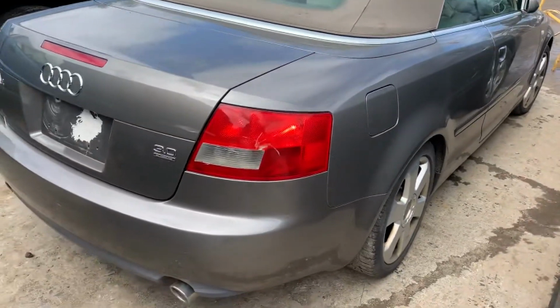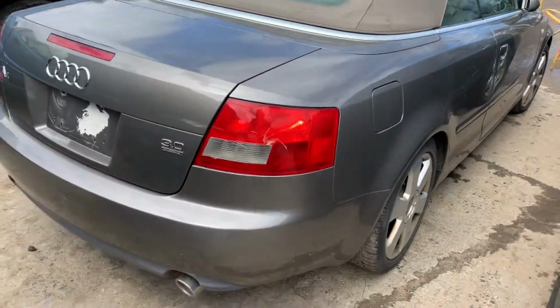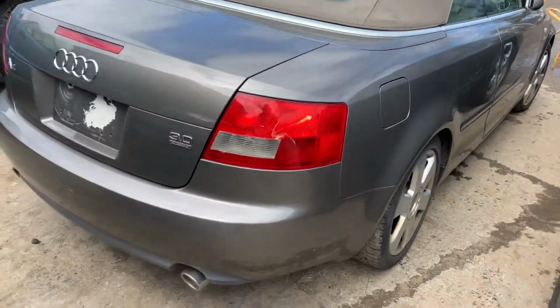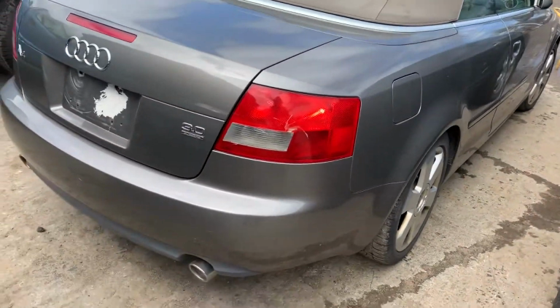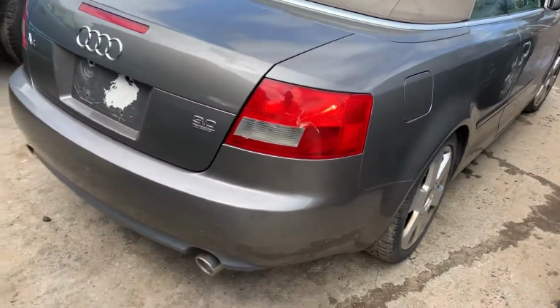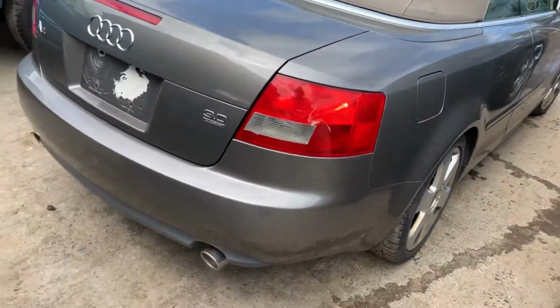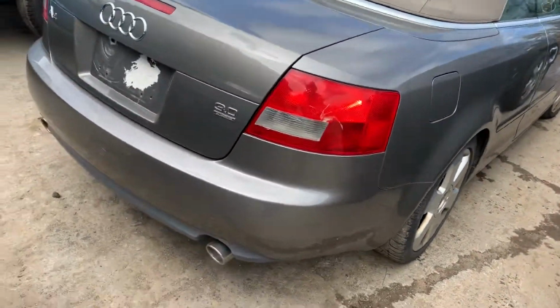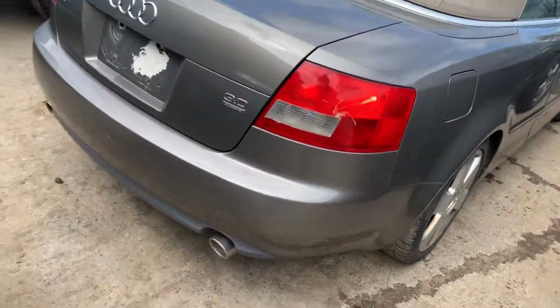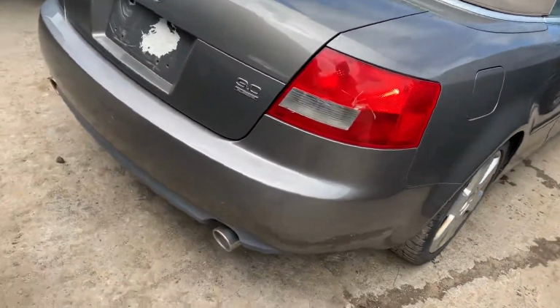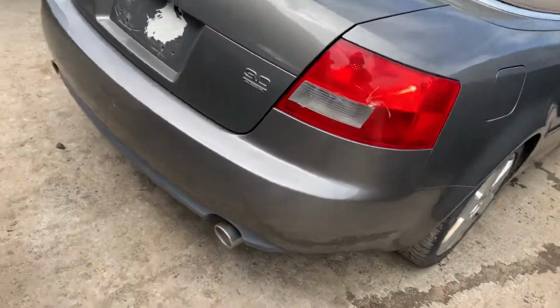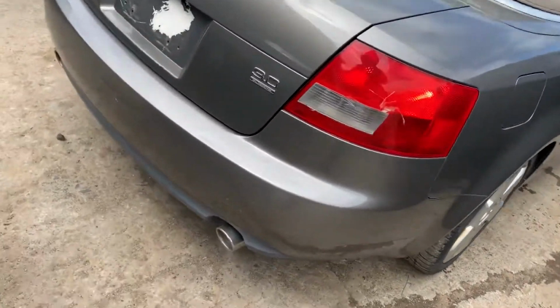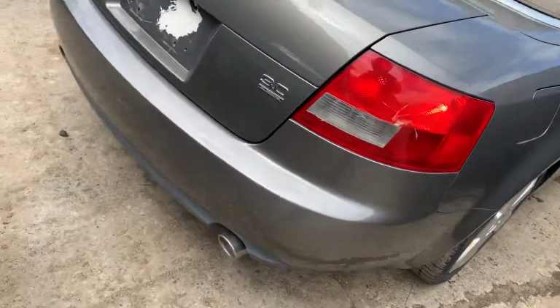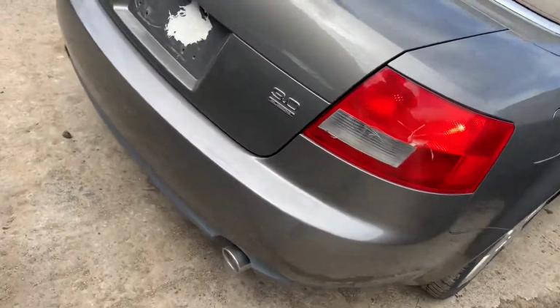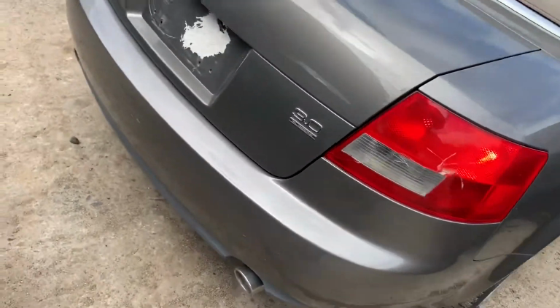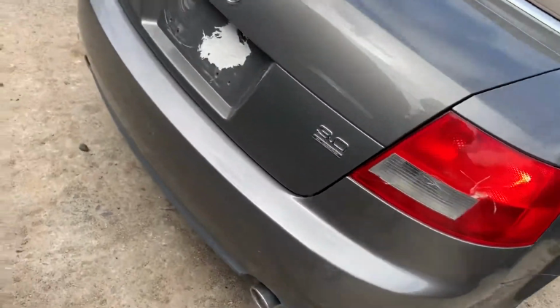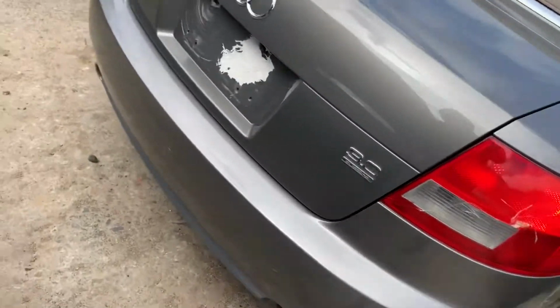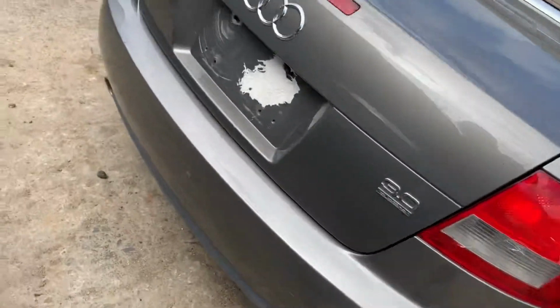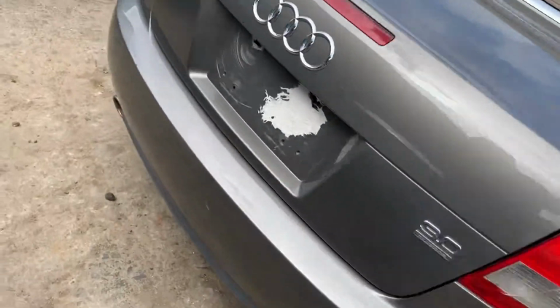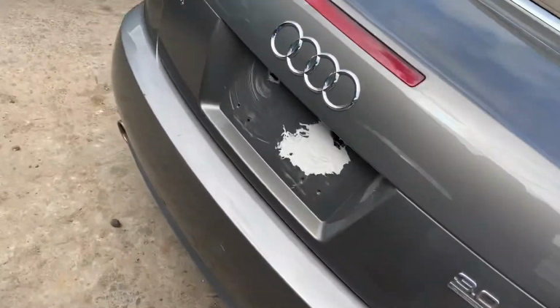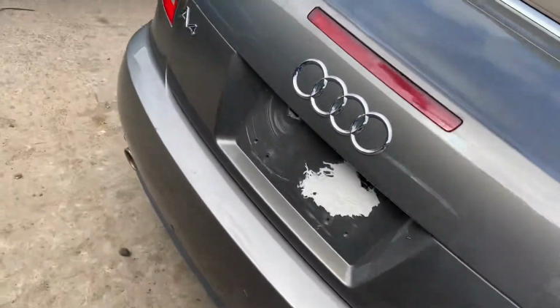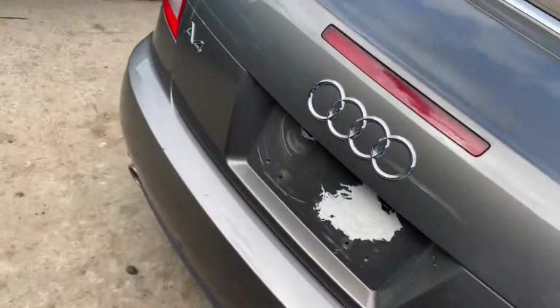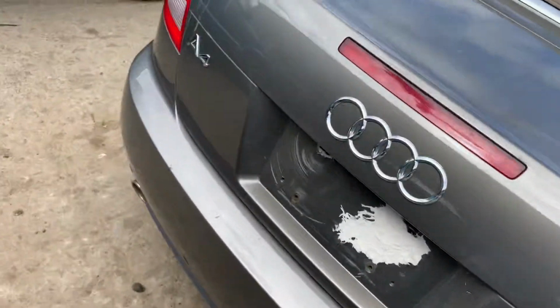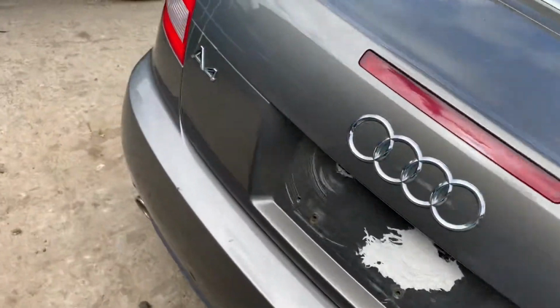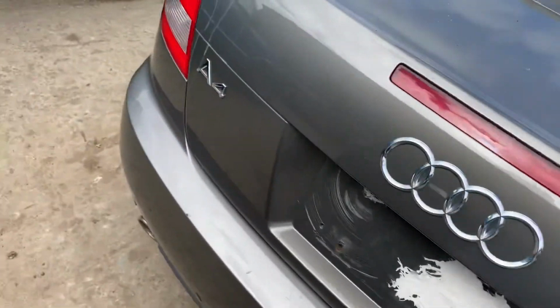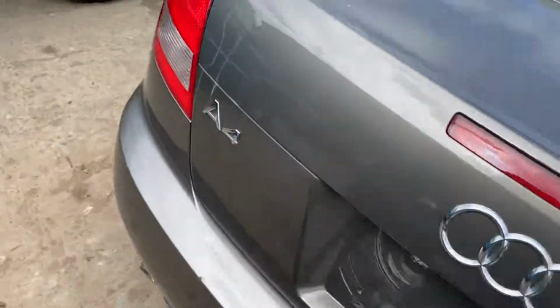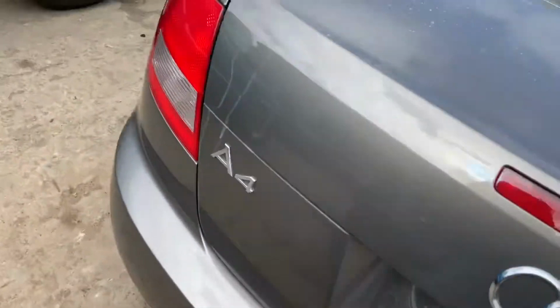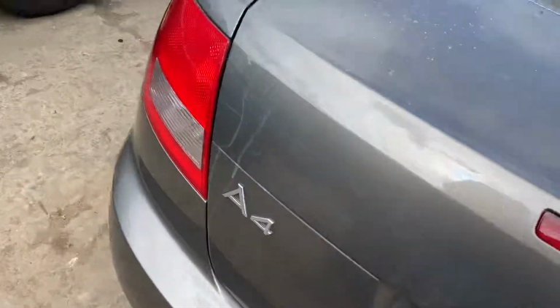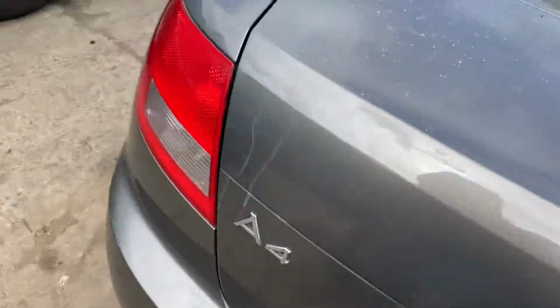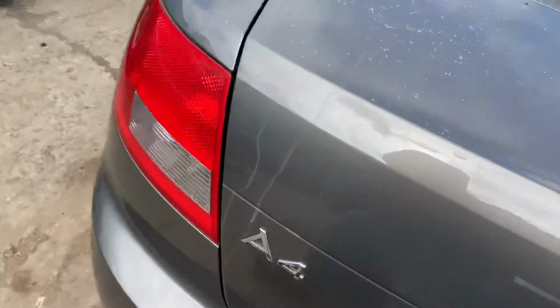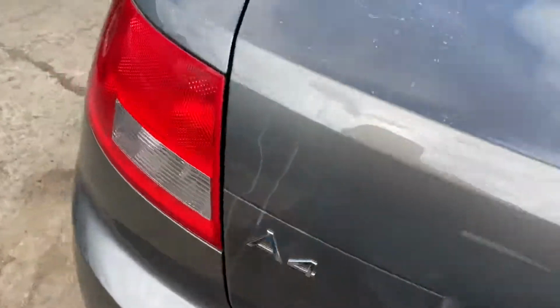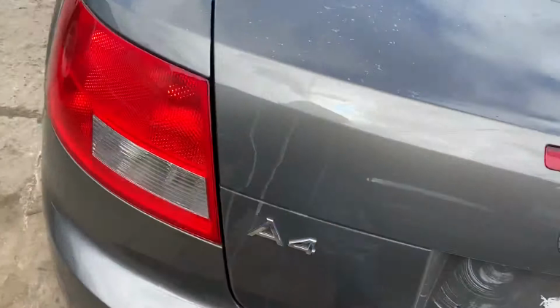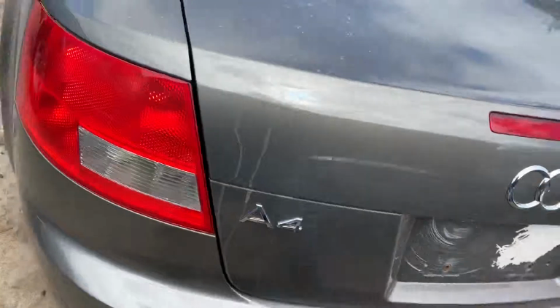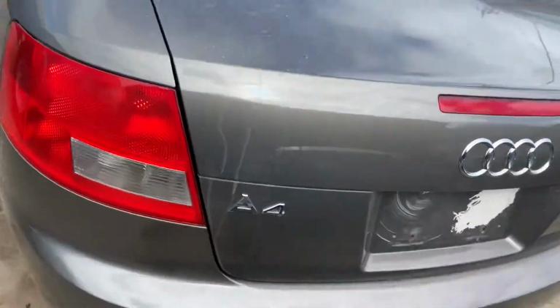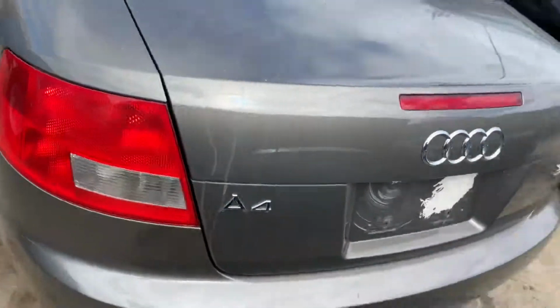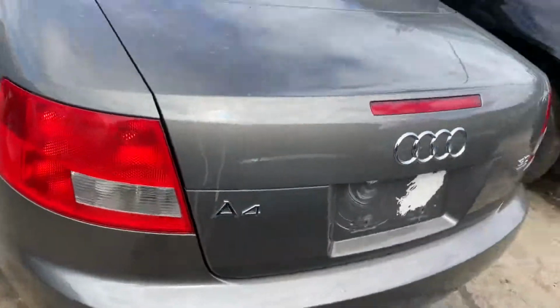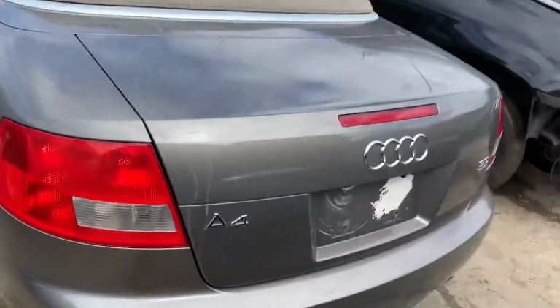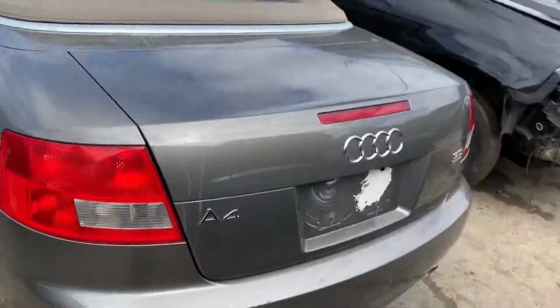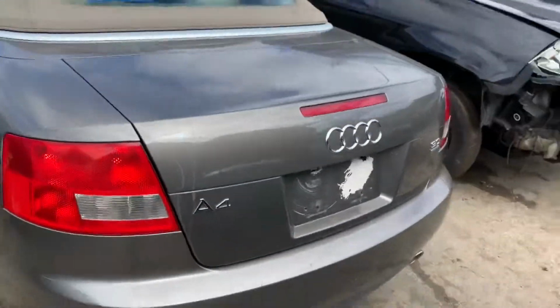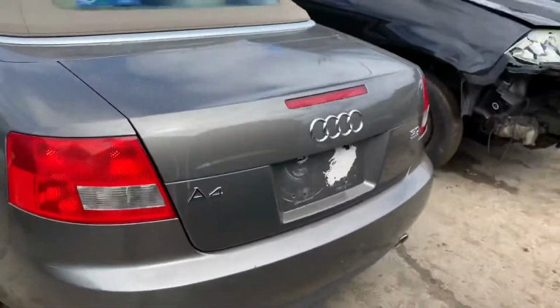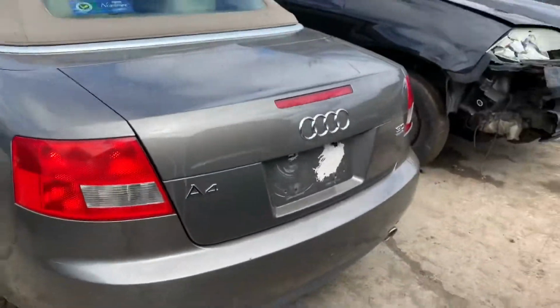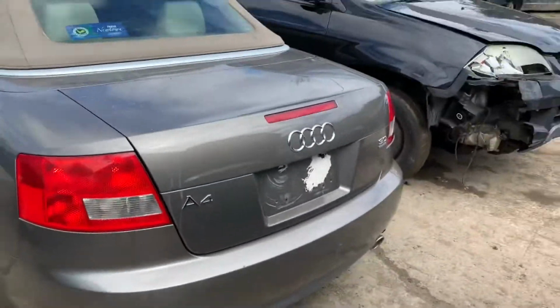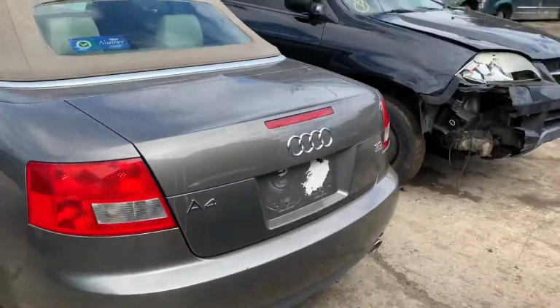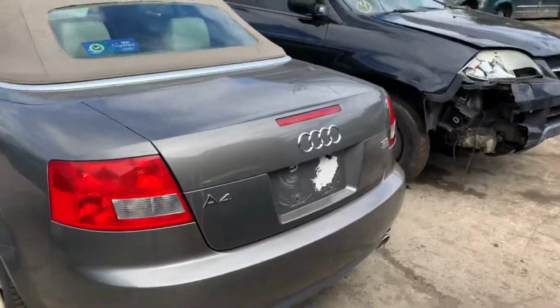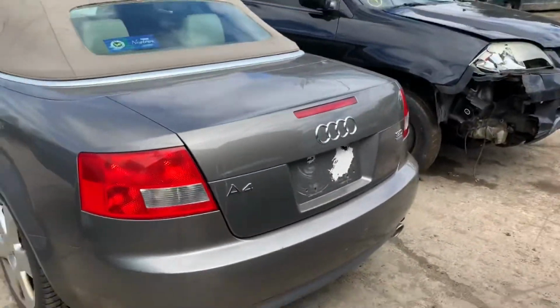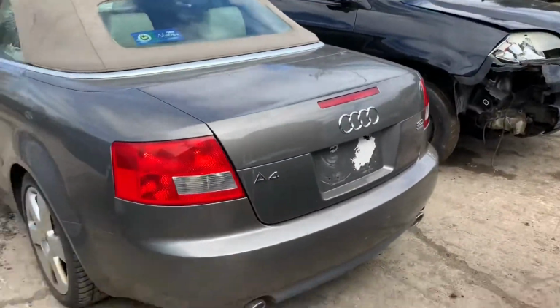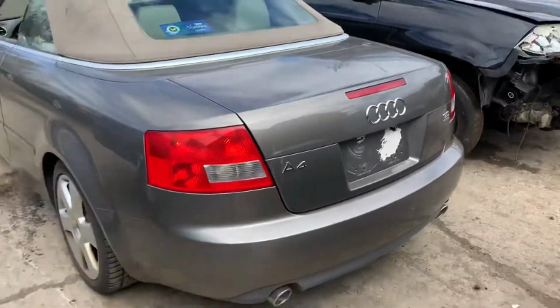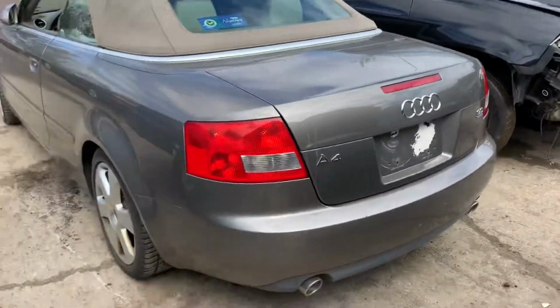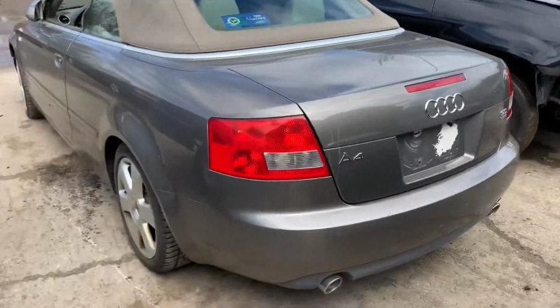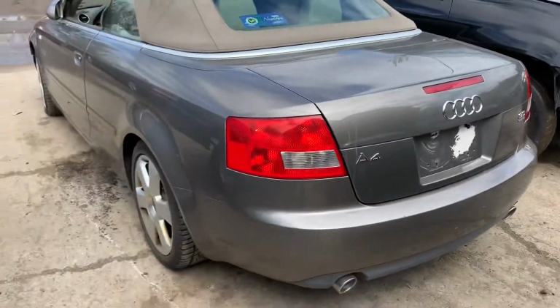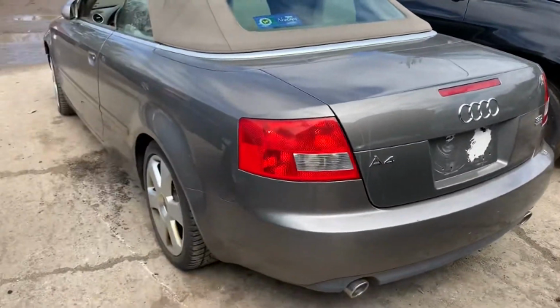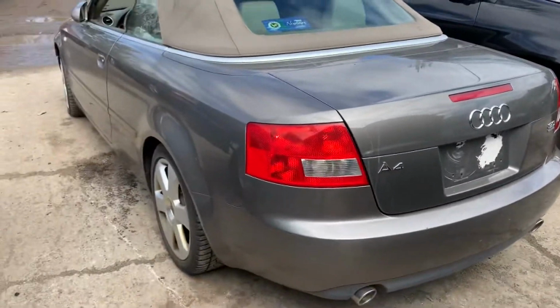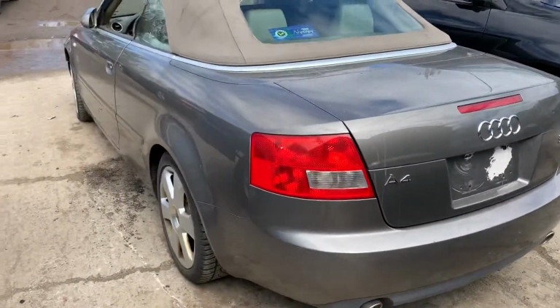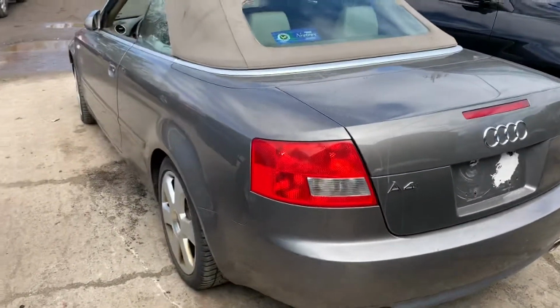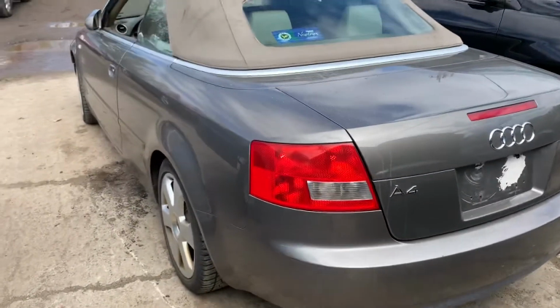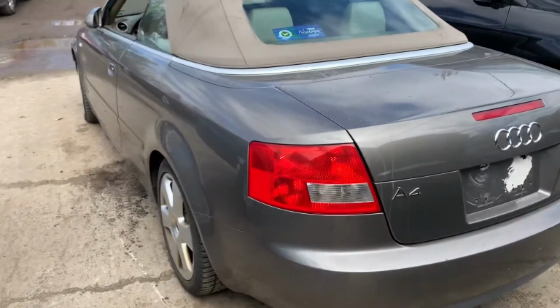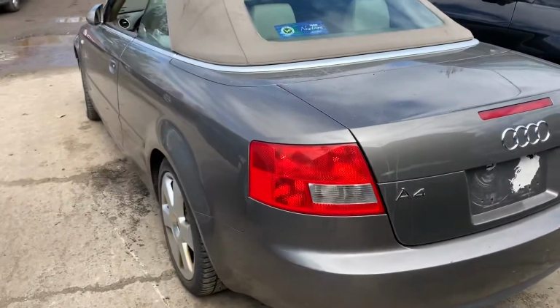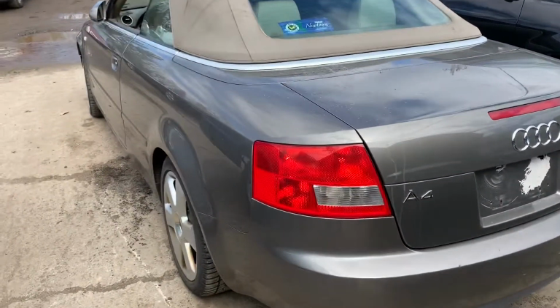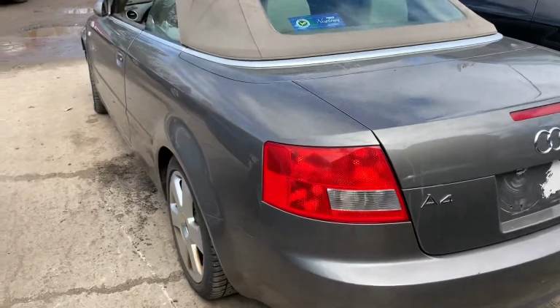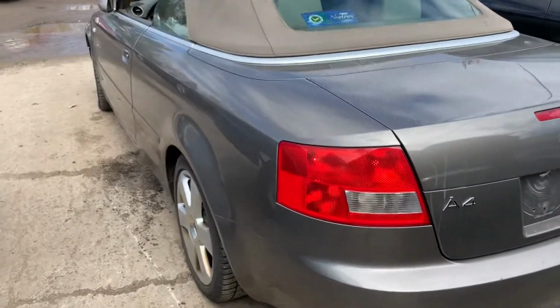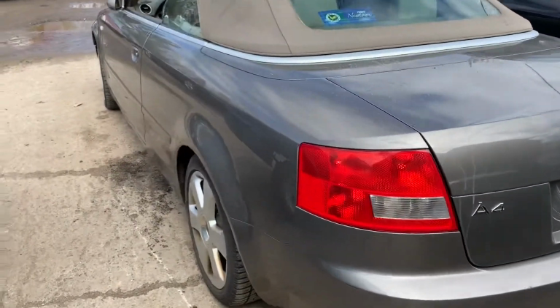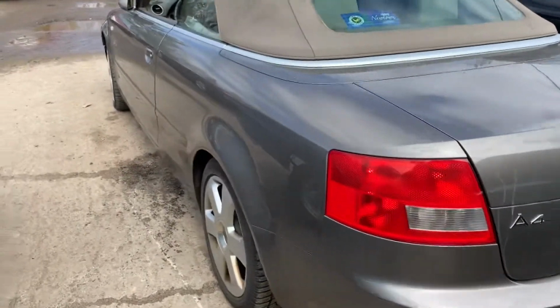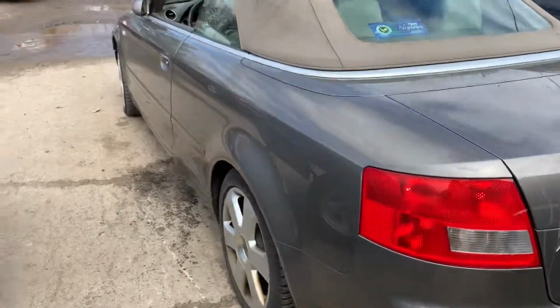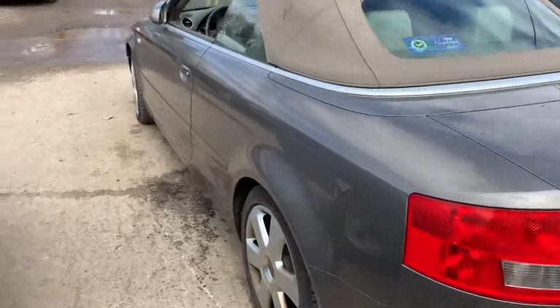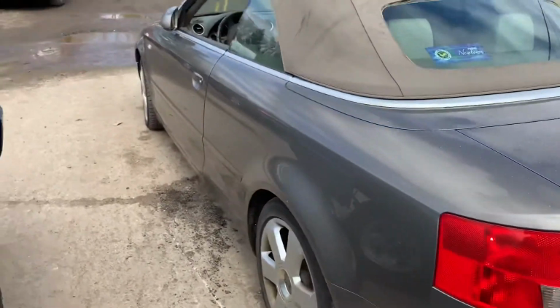Taillights junk, deck lid looks usable. Good taillight on this side.